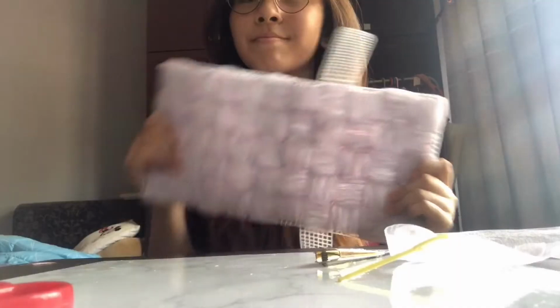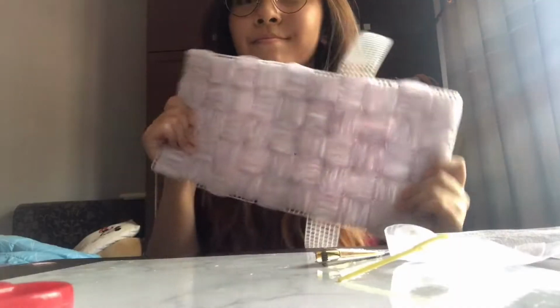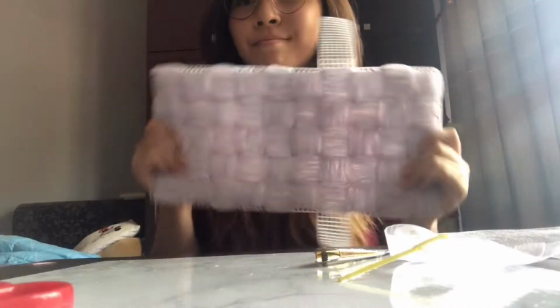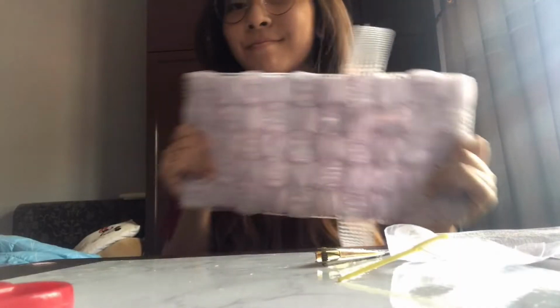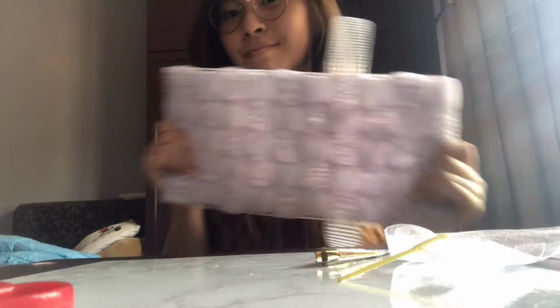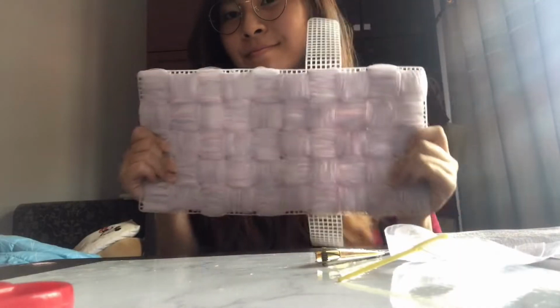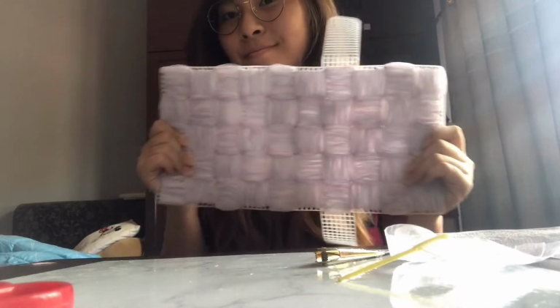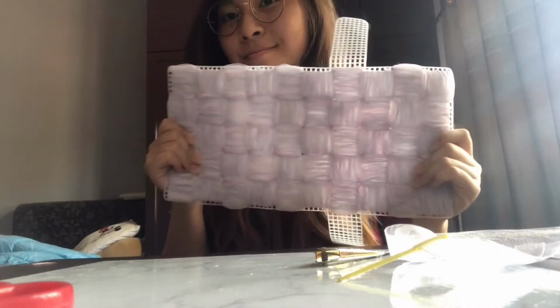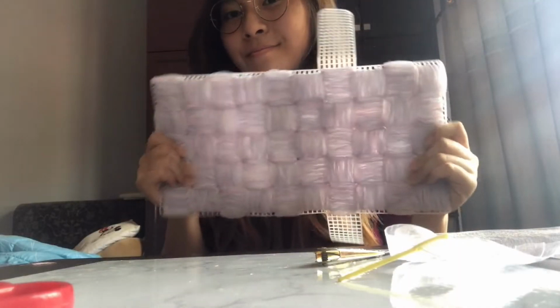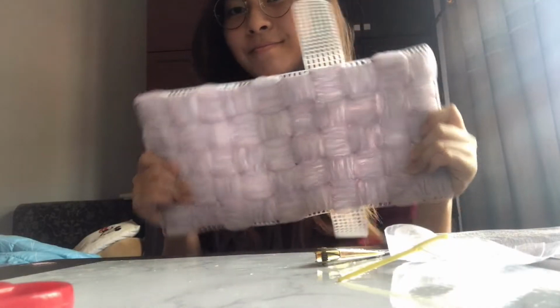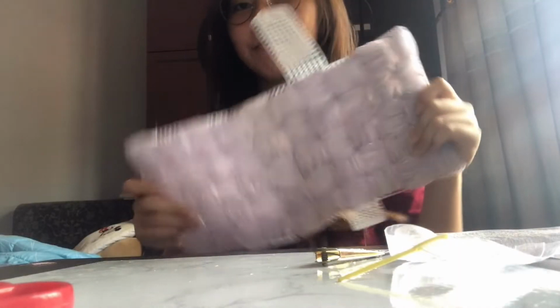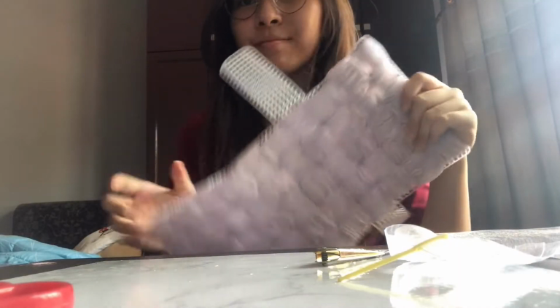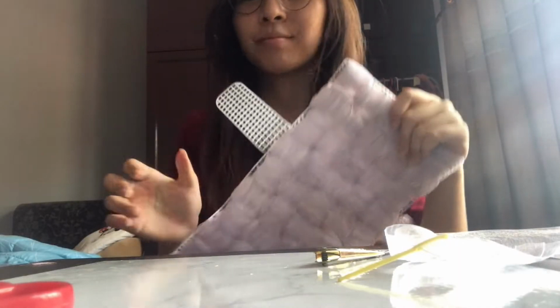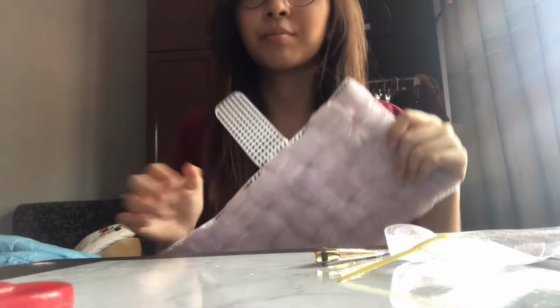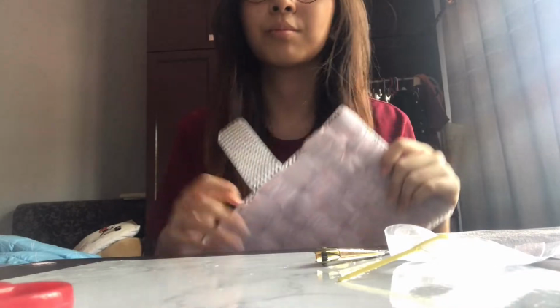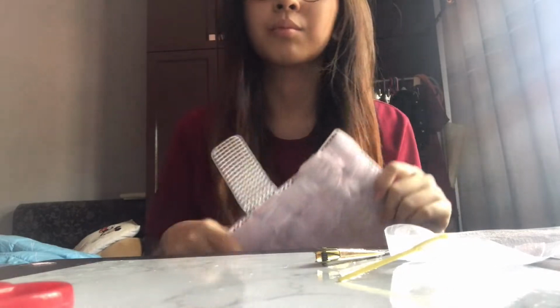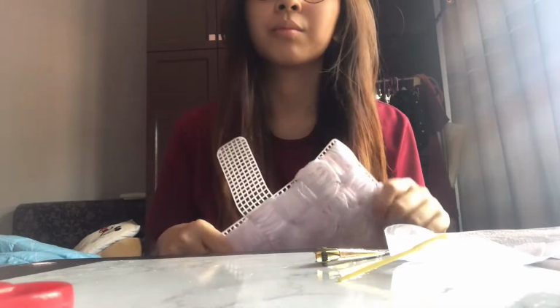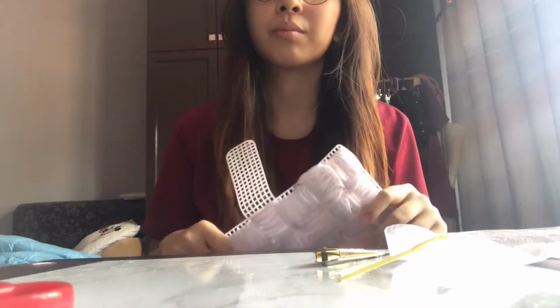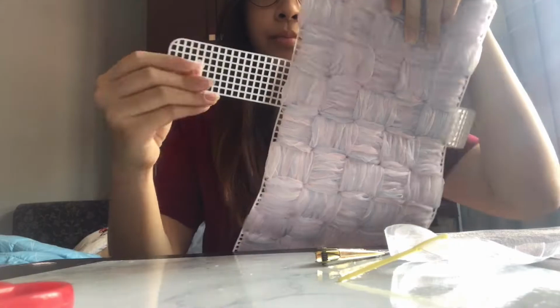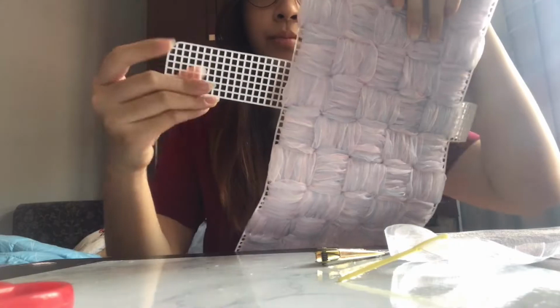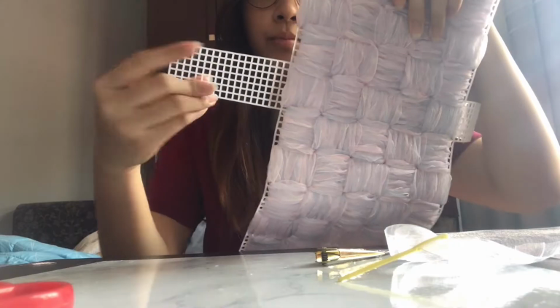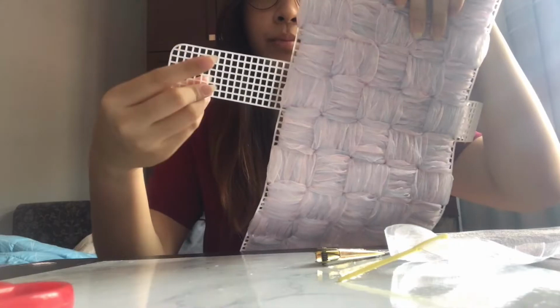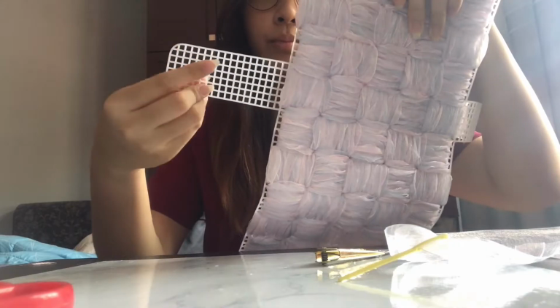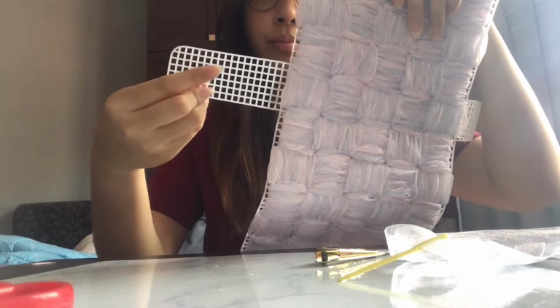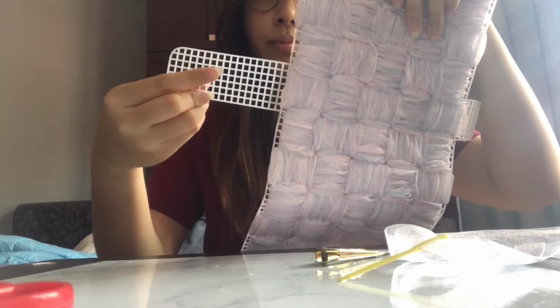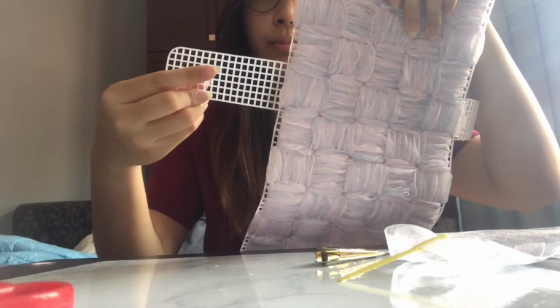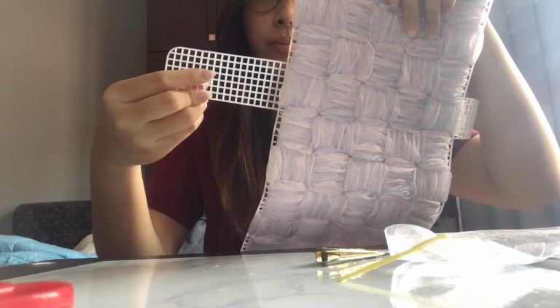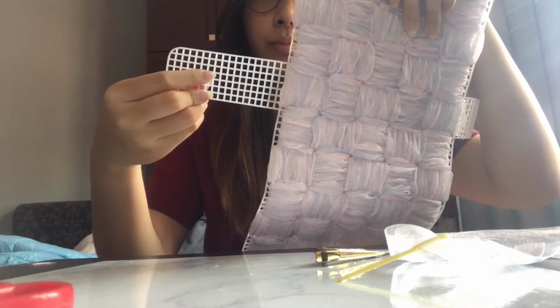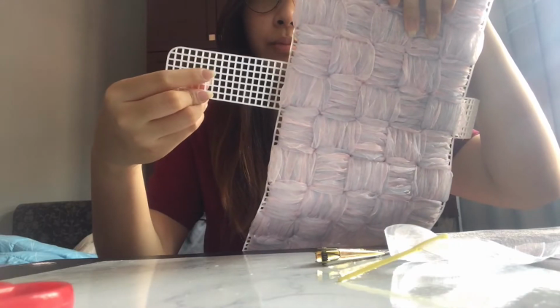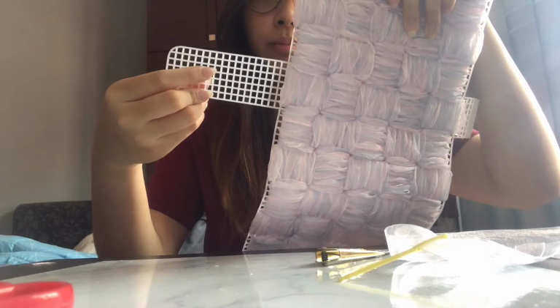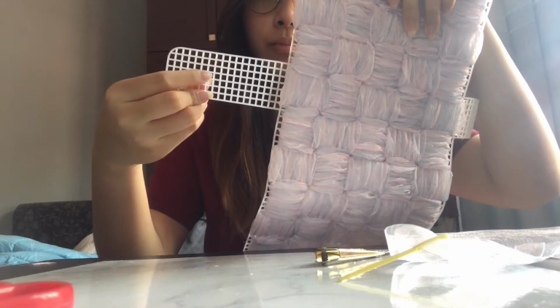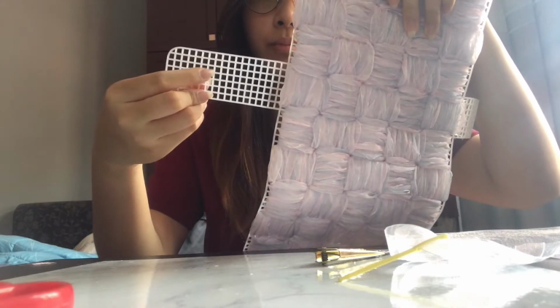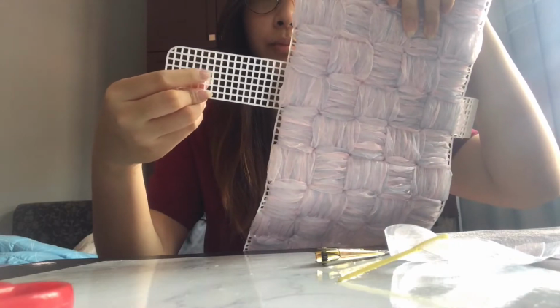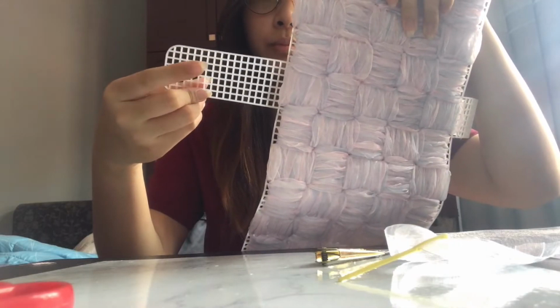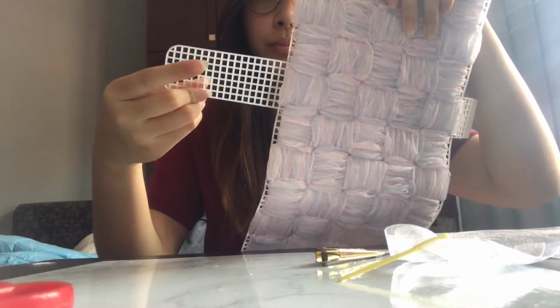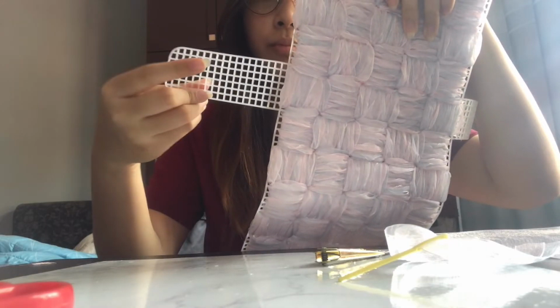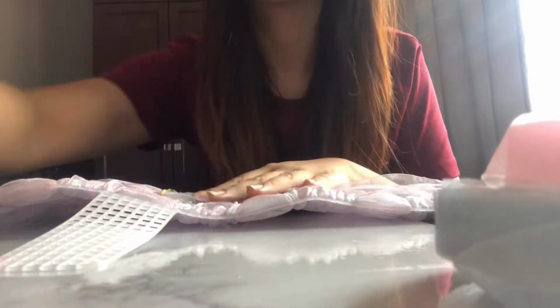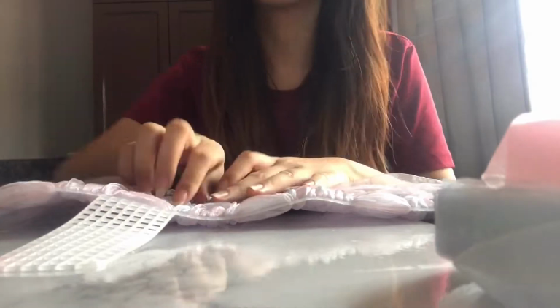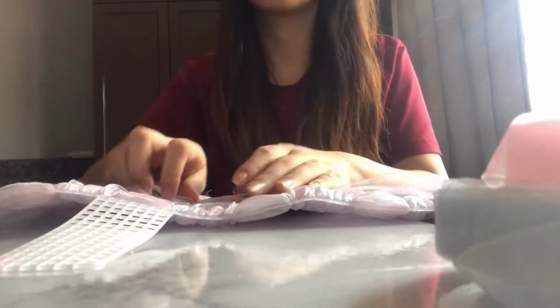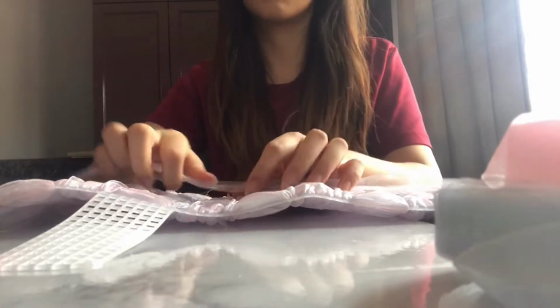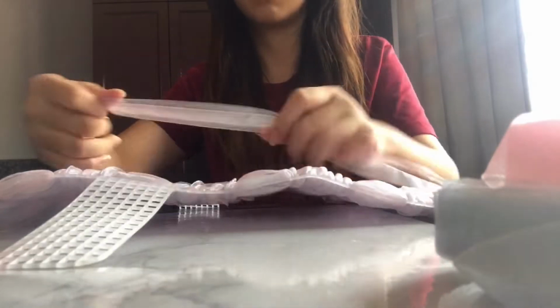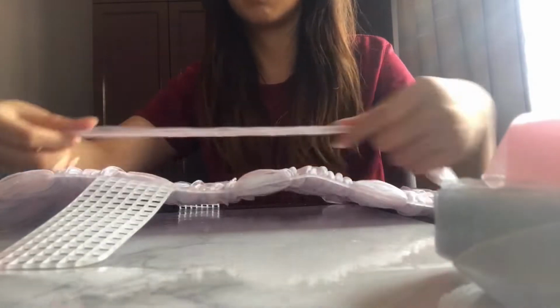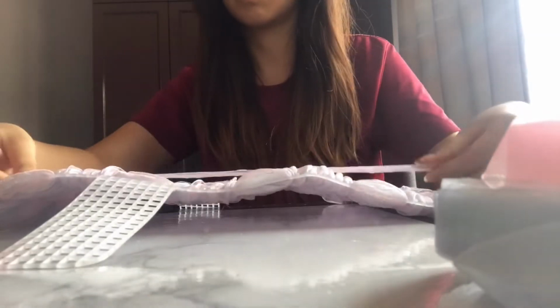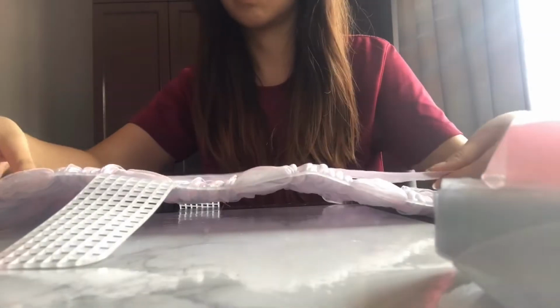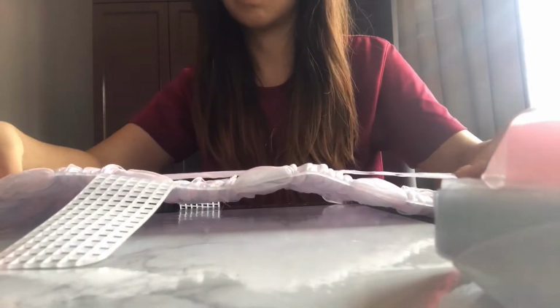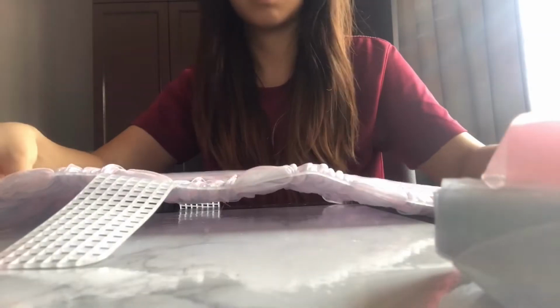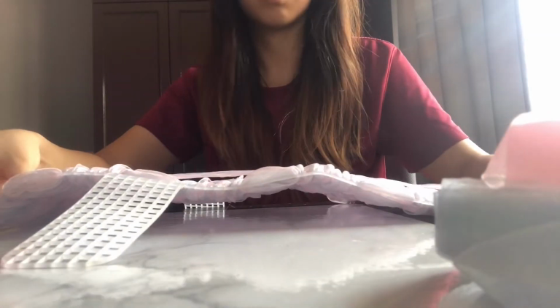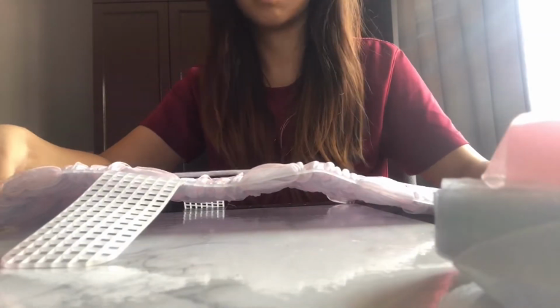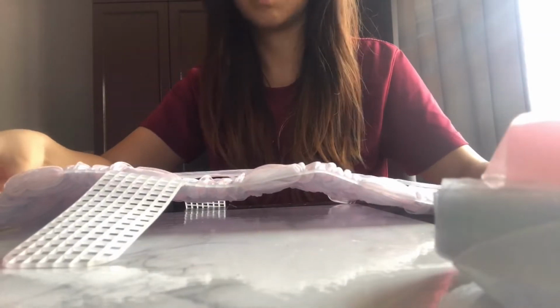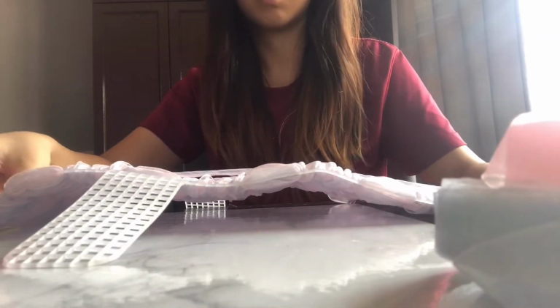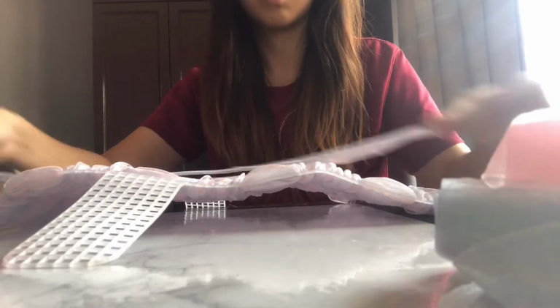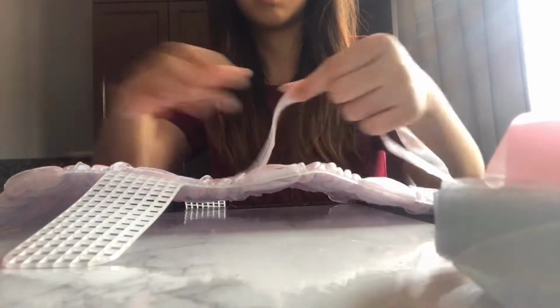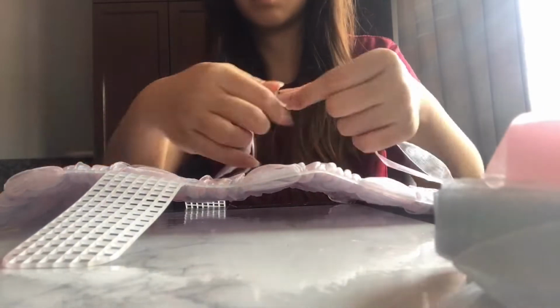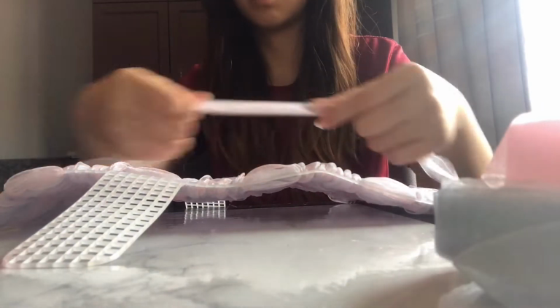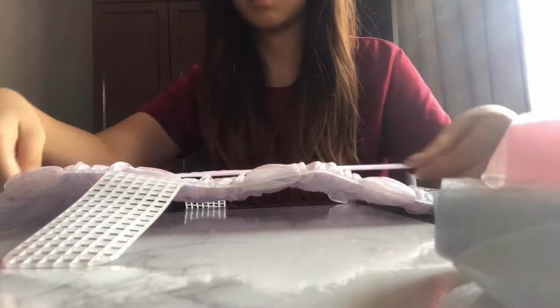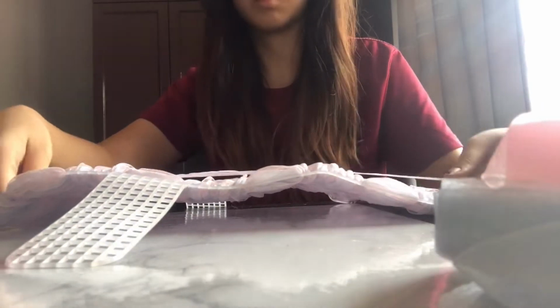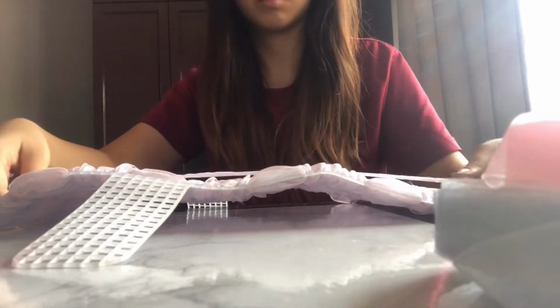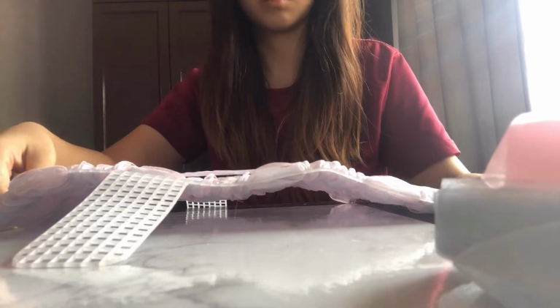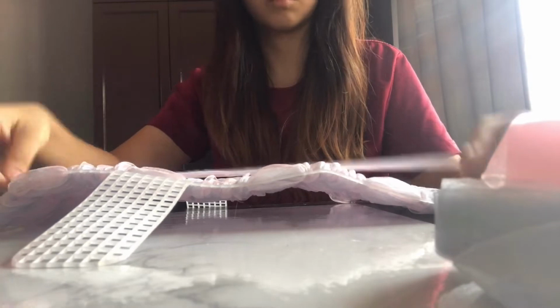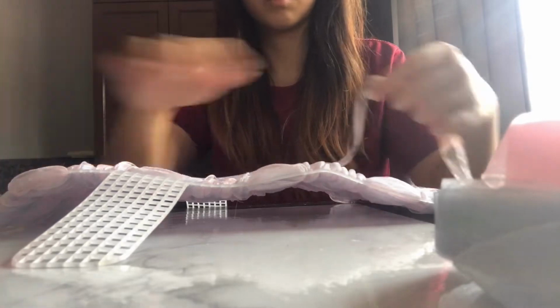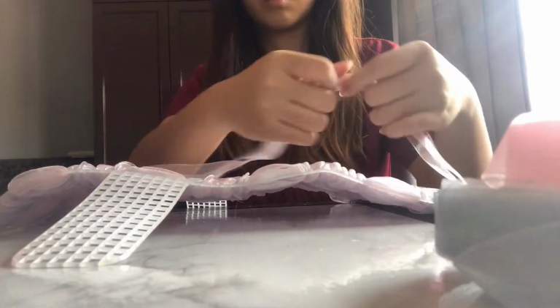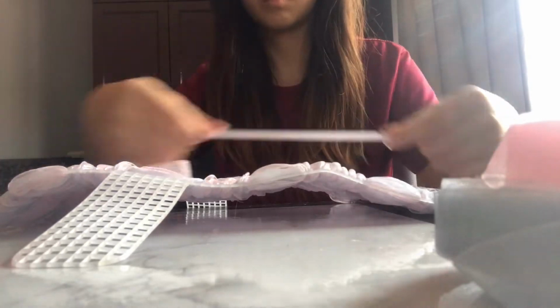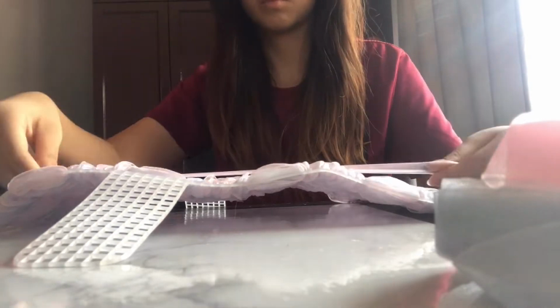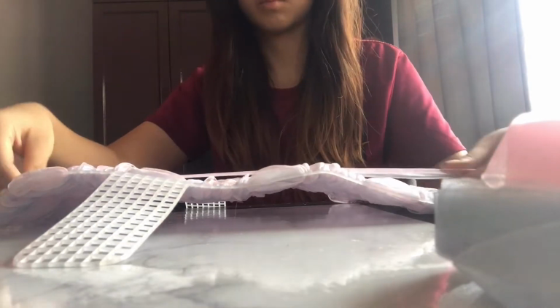The next part we're going to be doing are the side pieces. First of all, we're just going to measure out five times the length of your bag form.